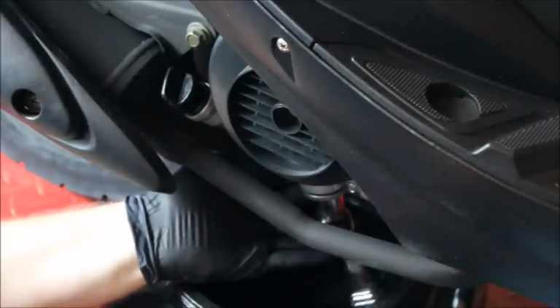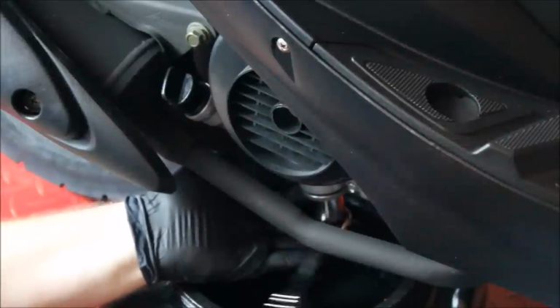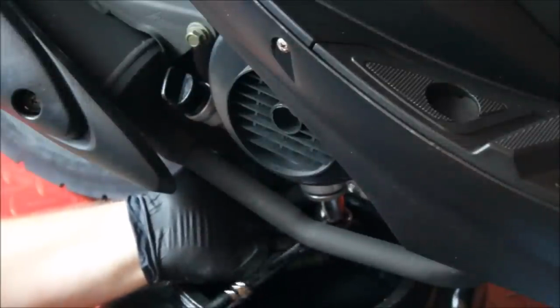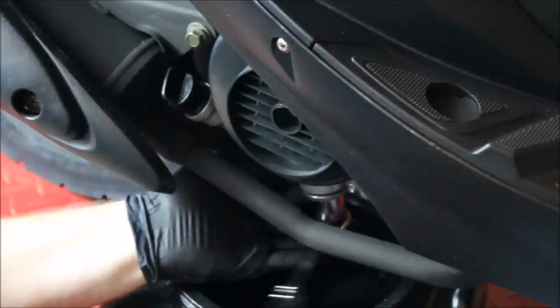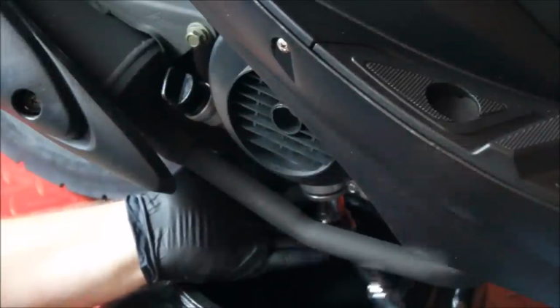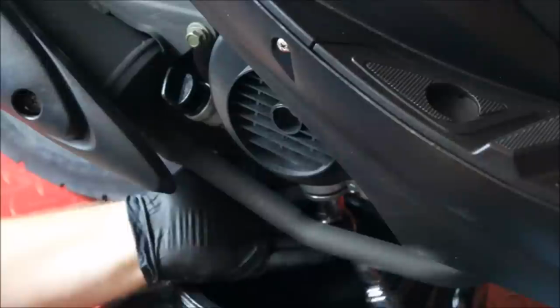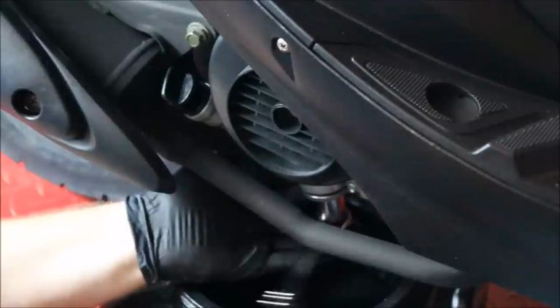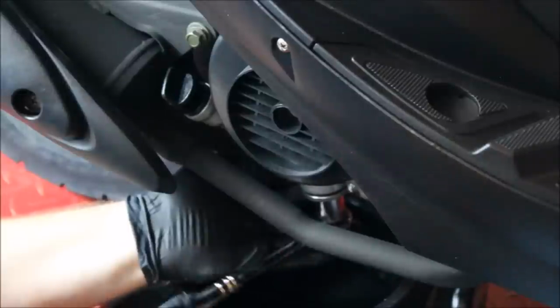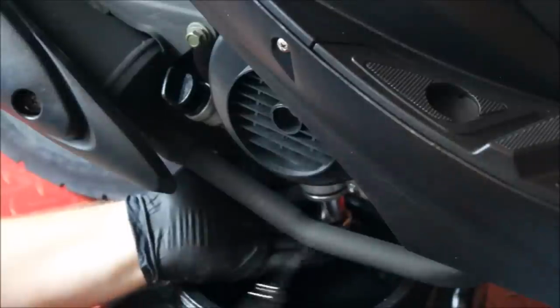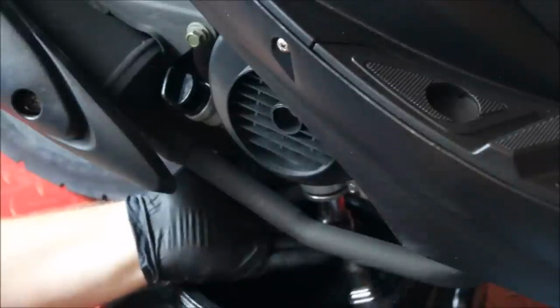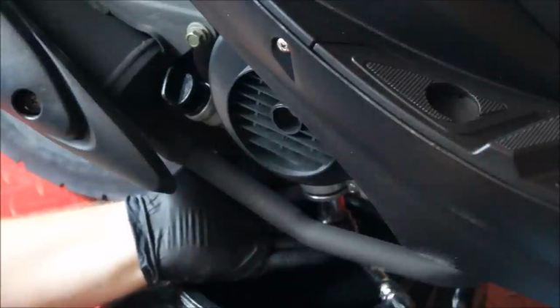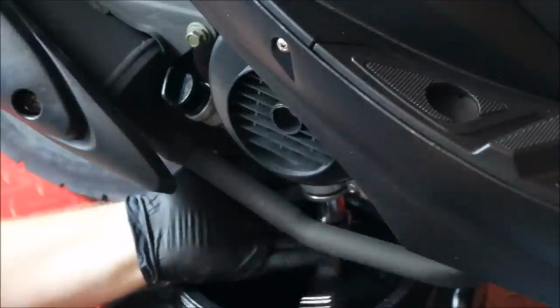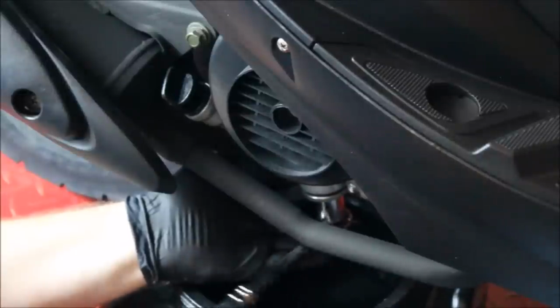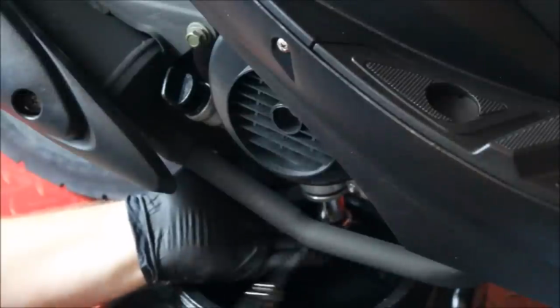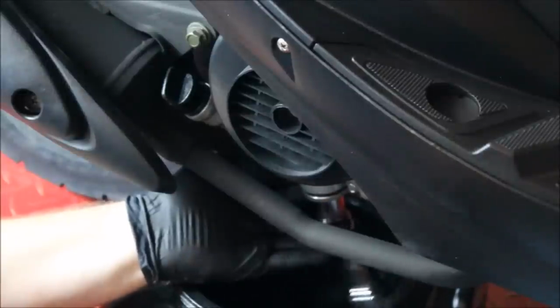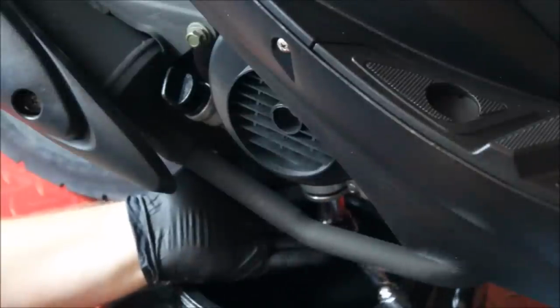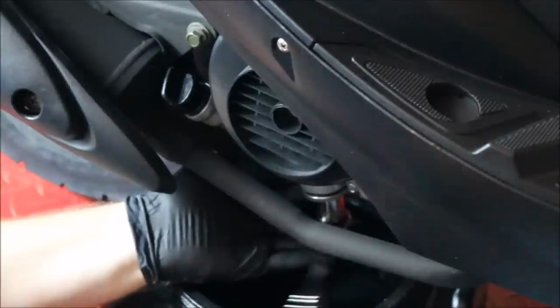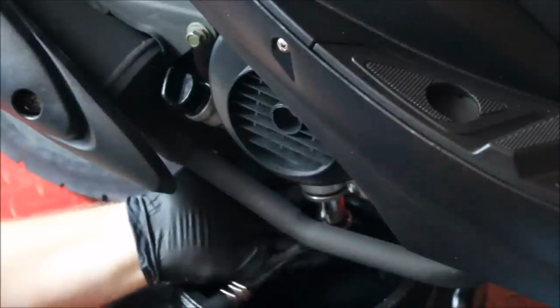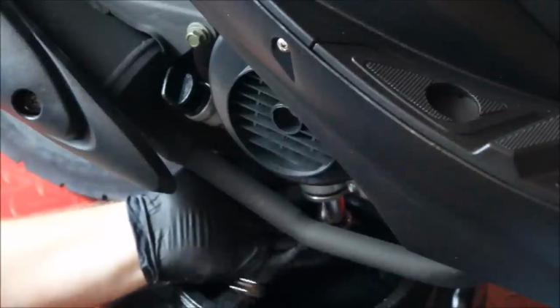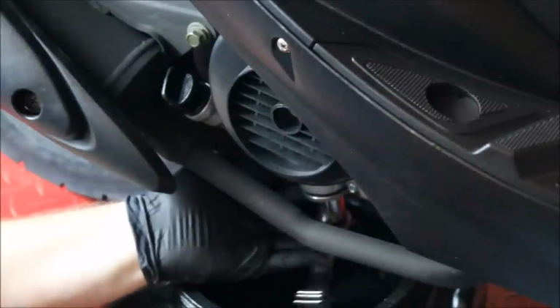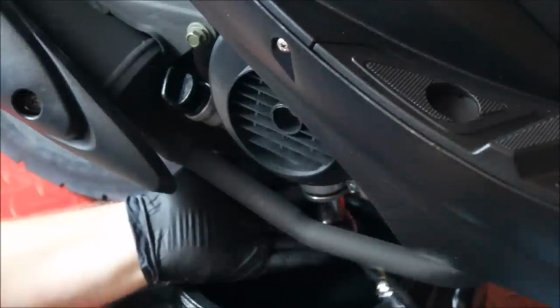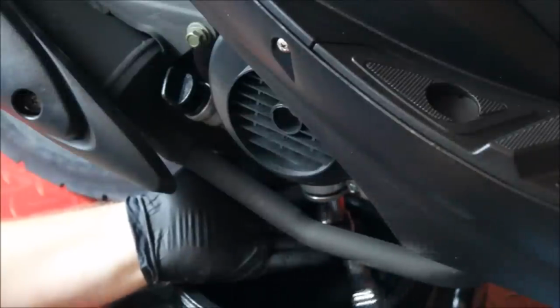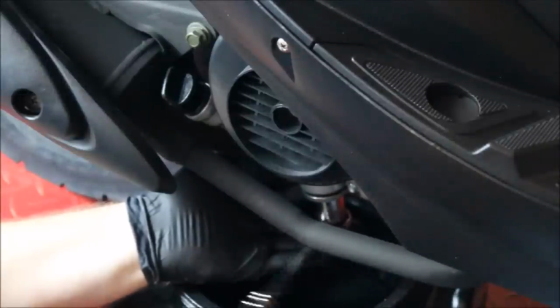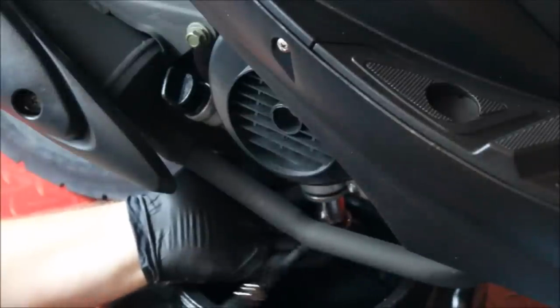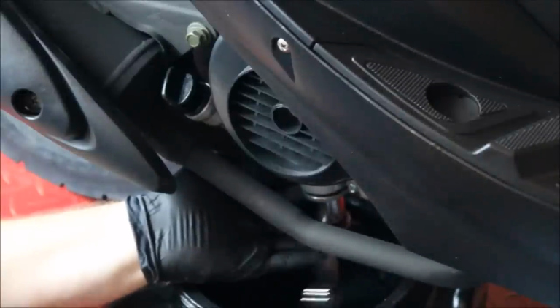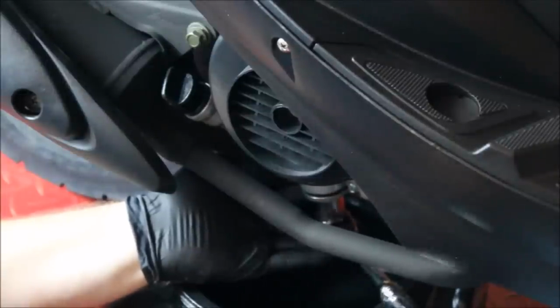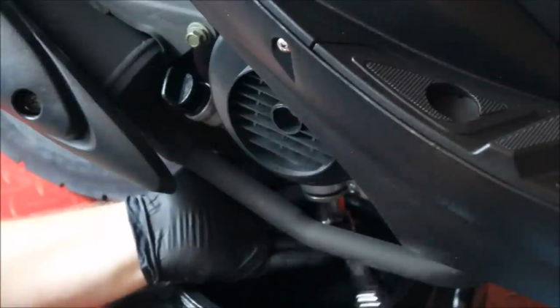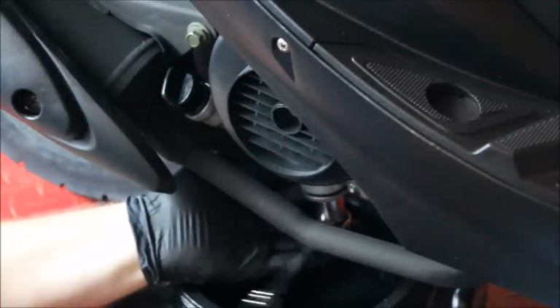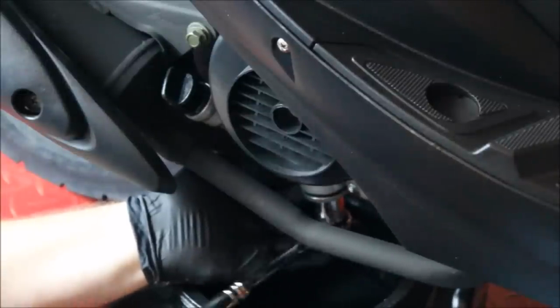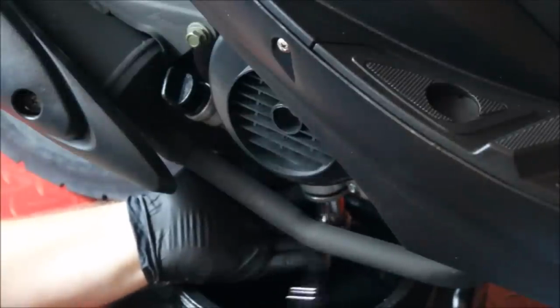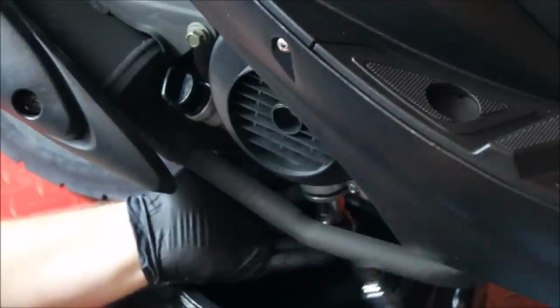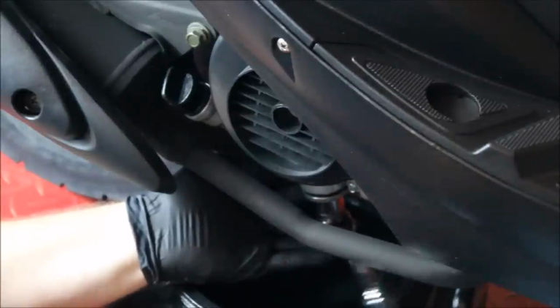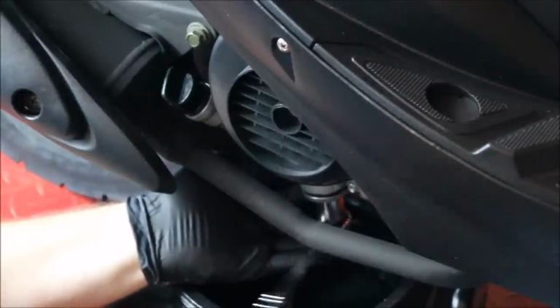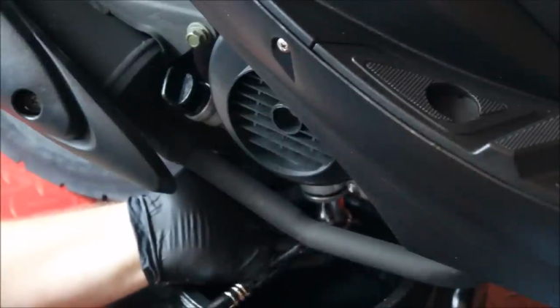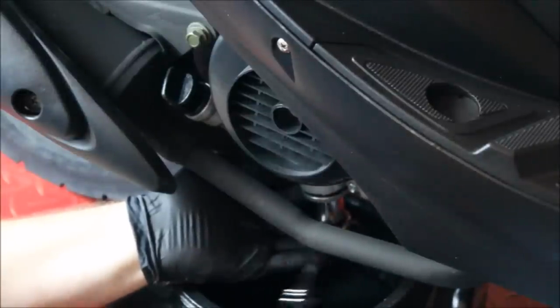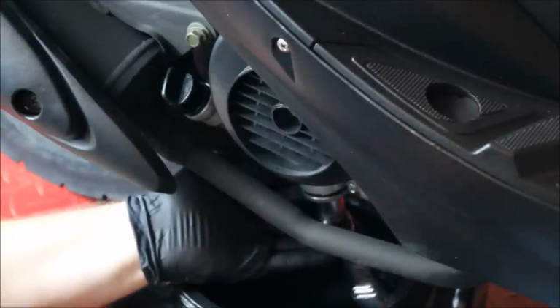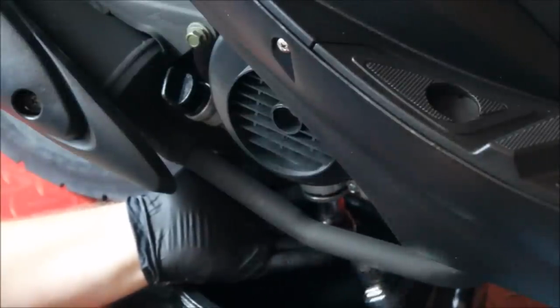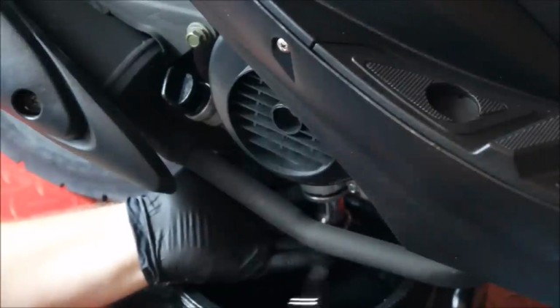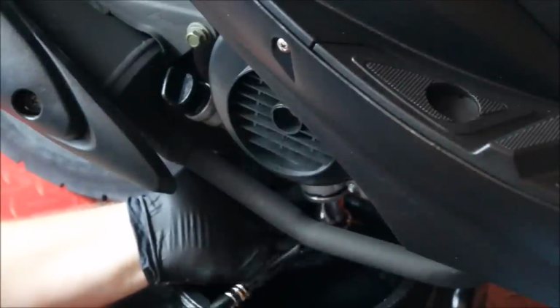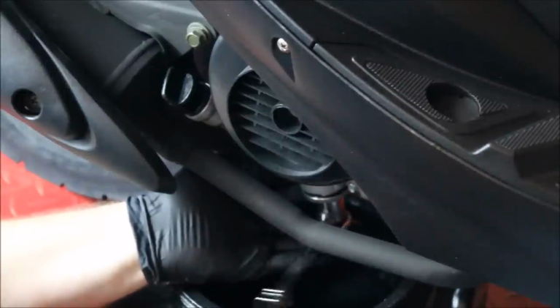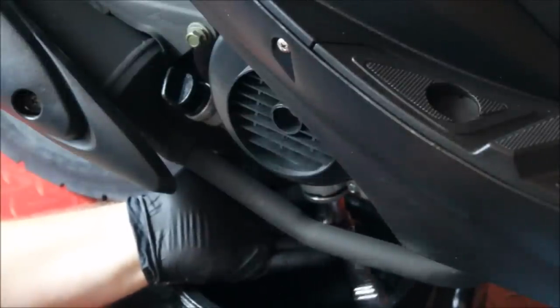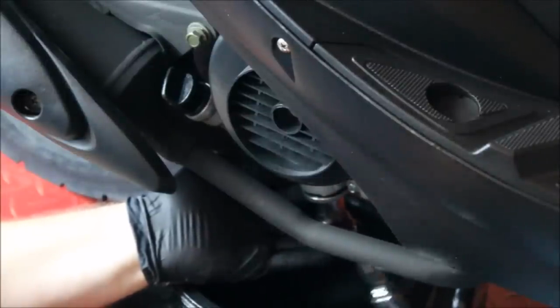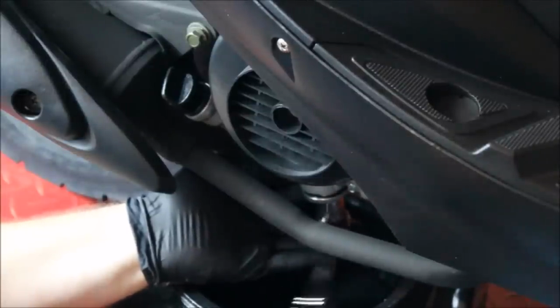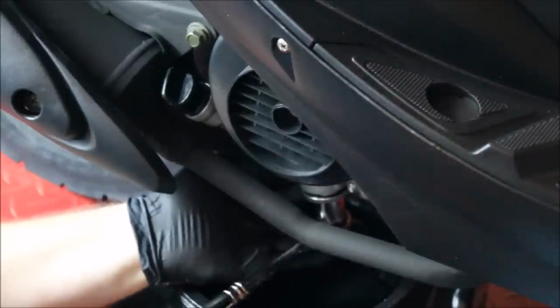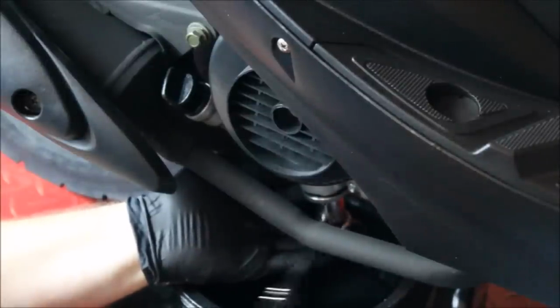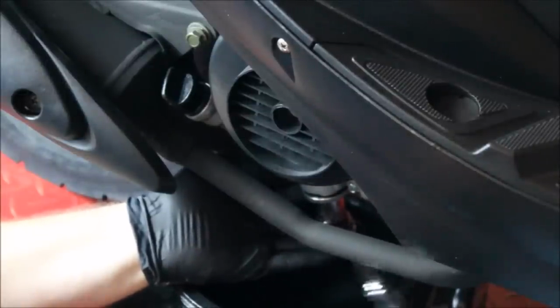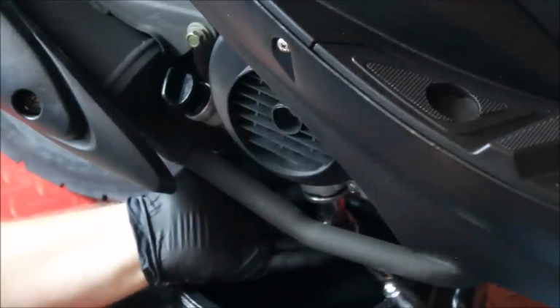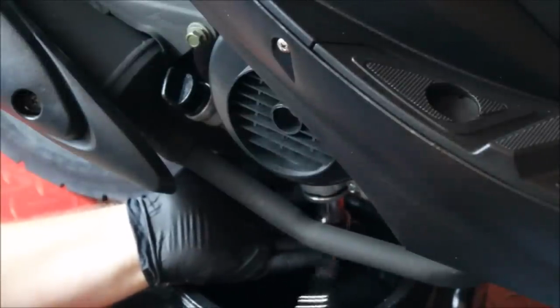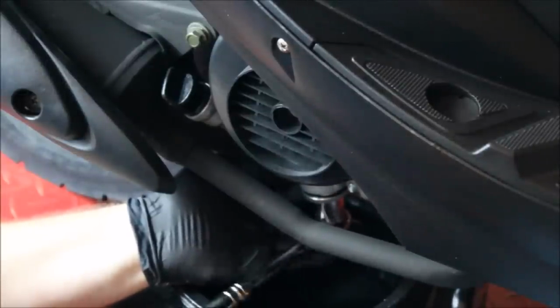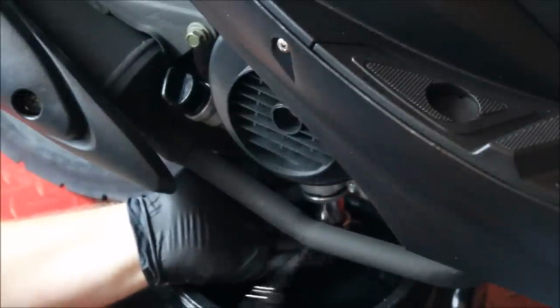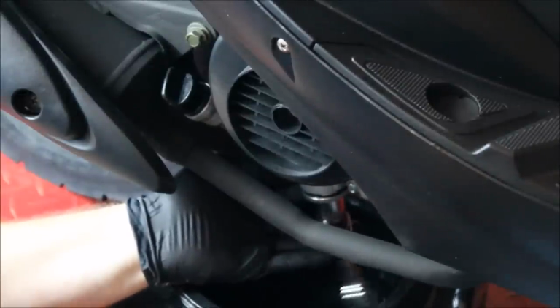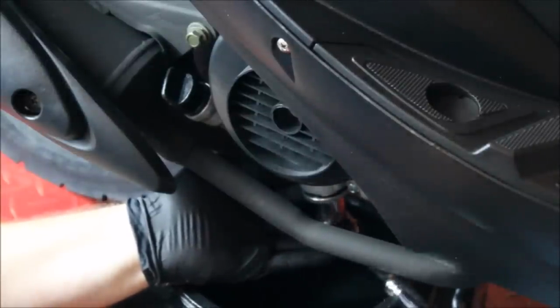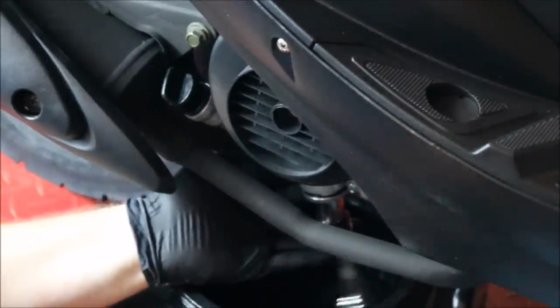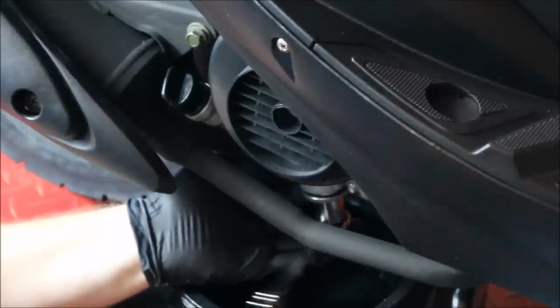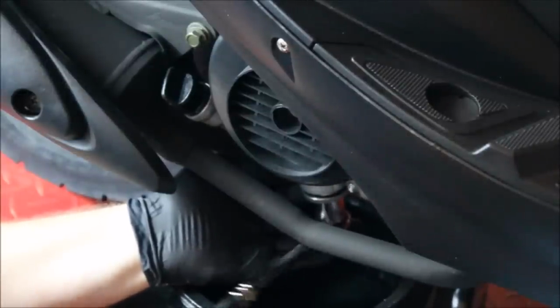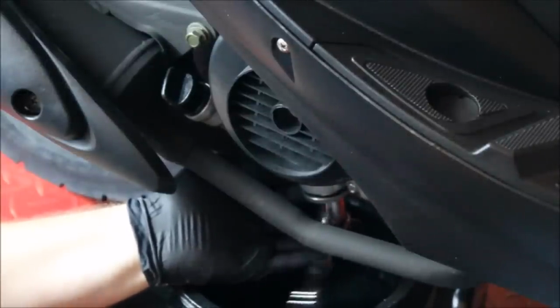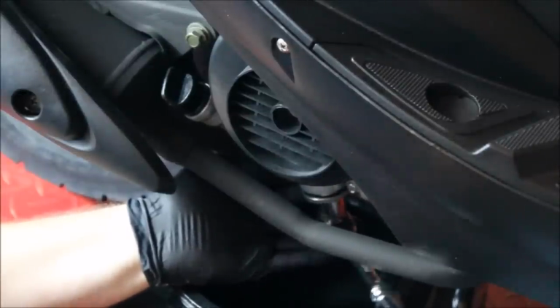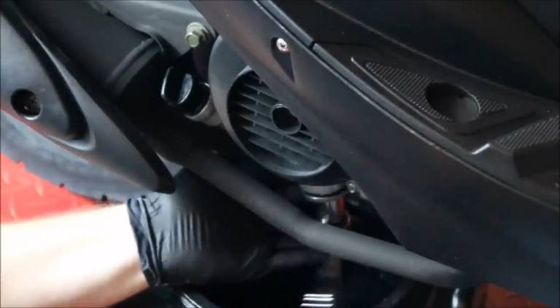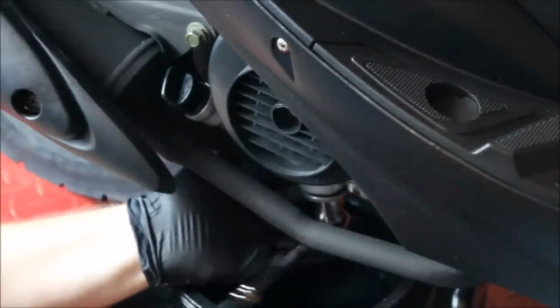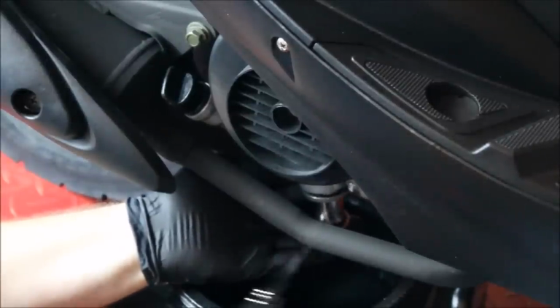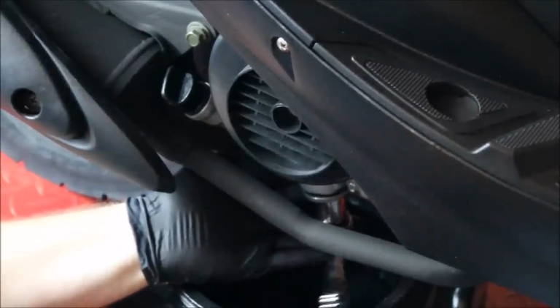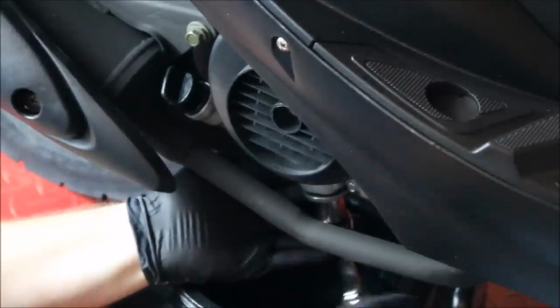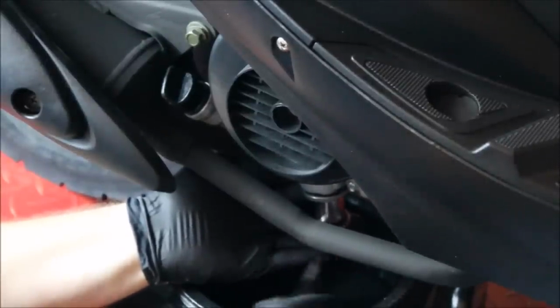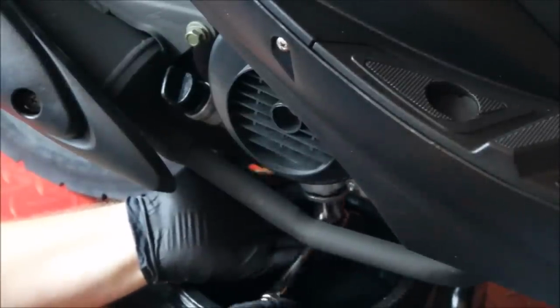As you can see, I'm wearing black latex gloves, so in case I get any type of oil spillage it's going to be easy to clean up and it won't be that big of a deal.